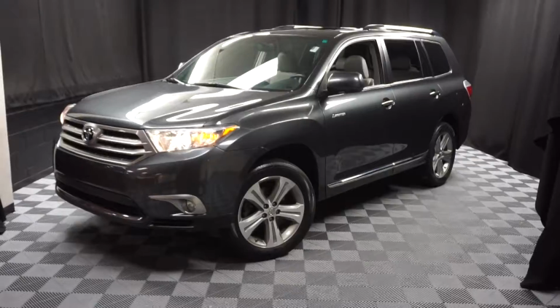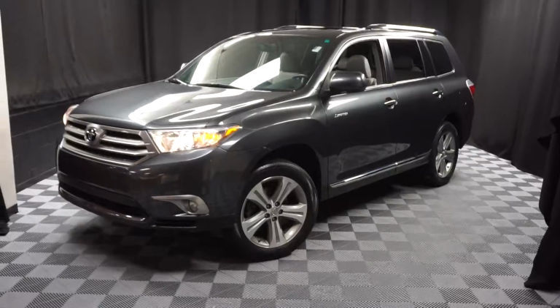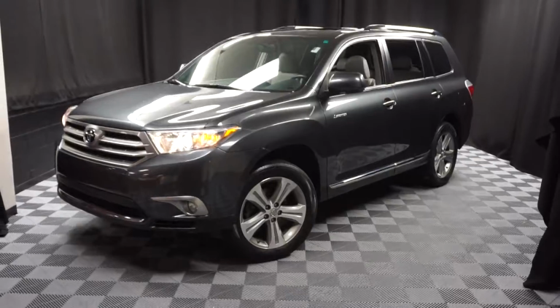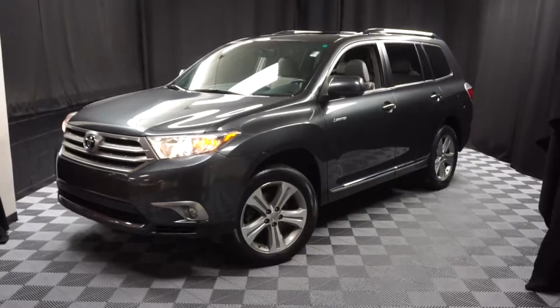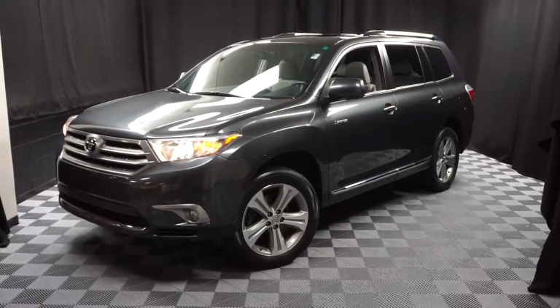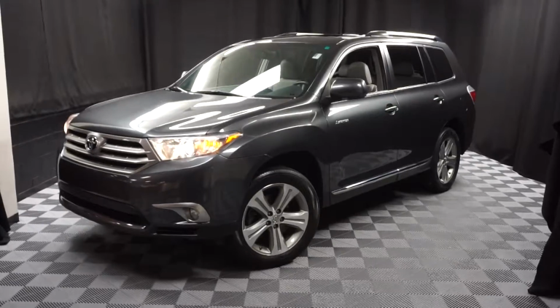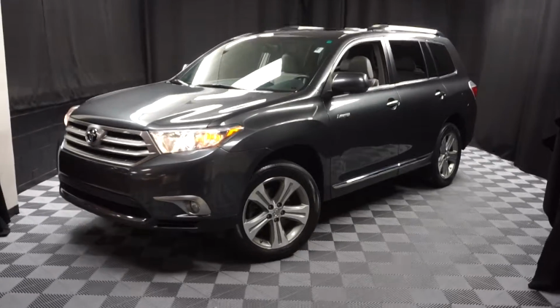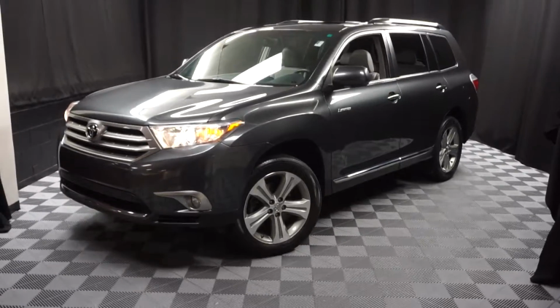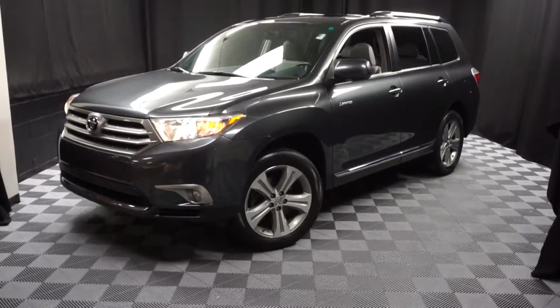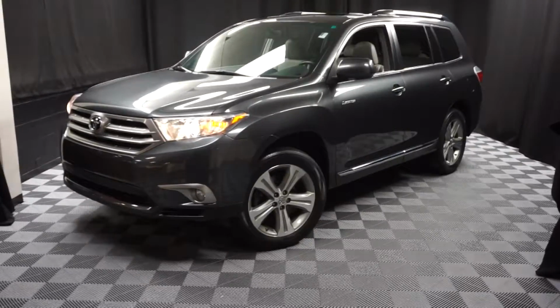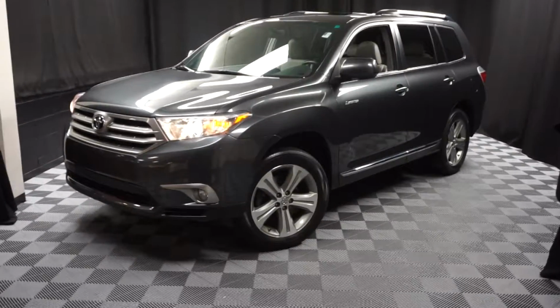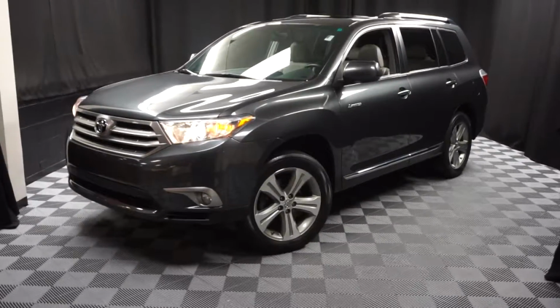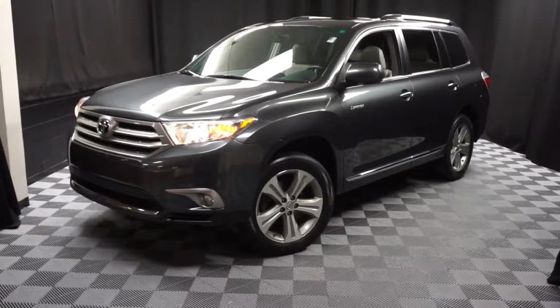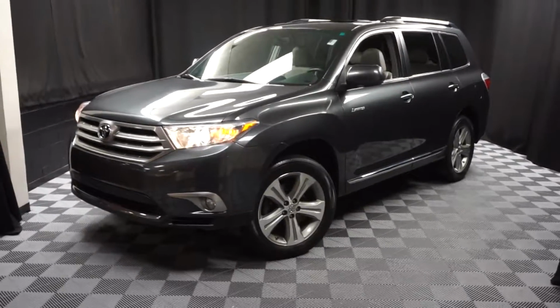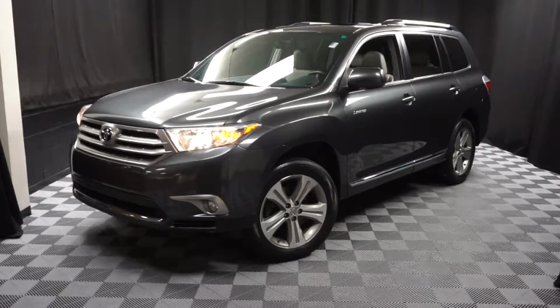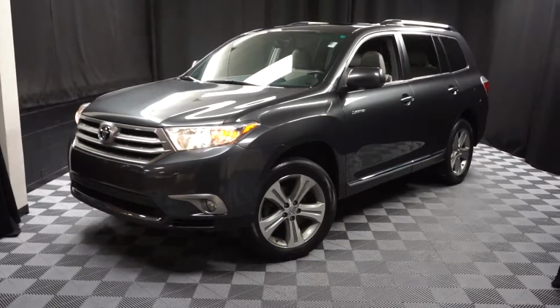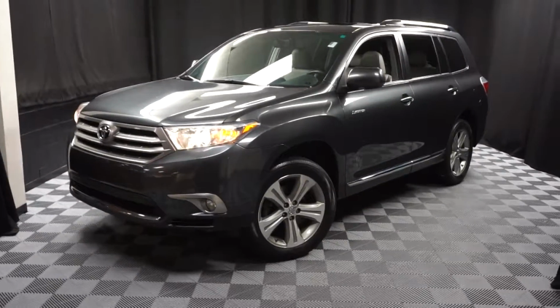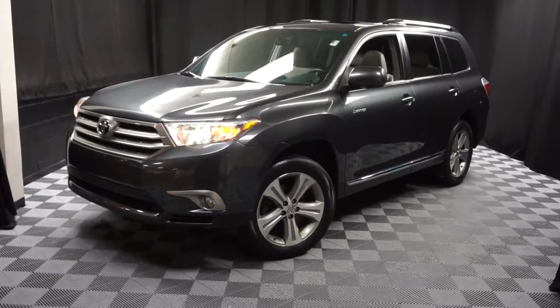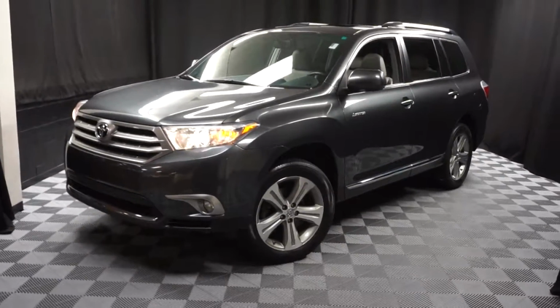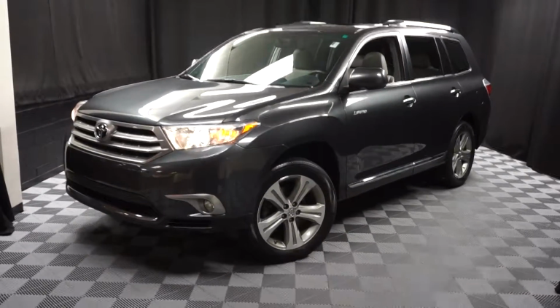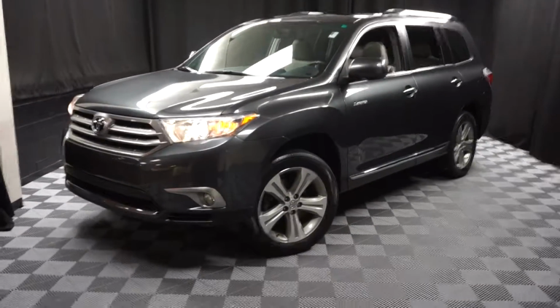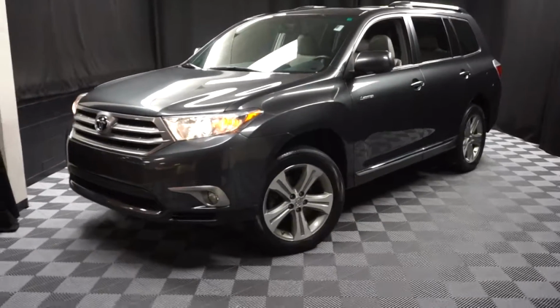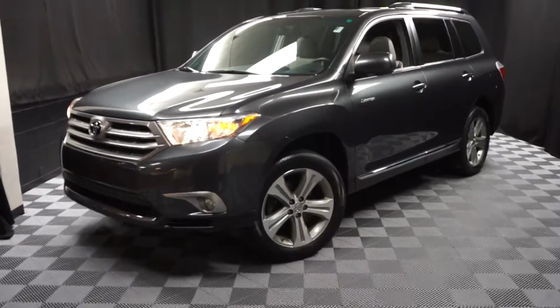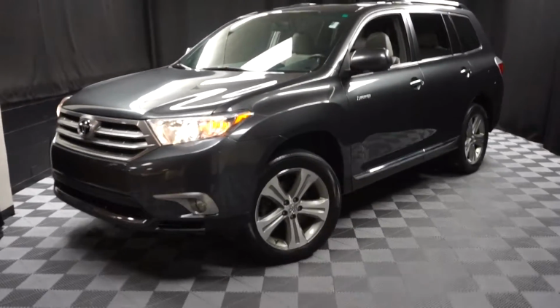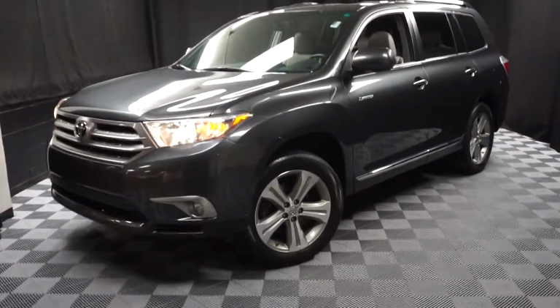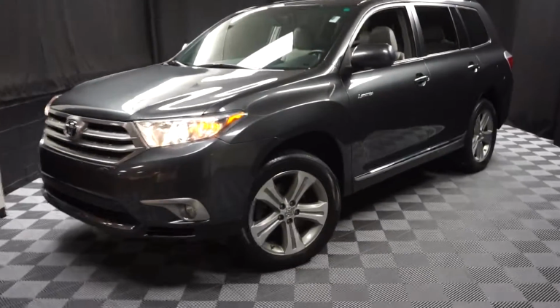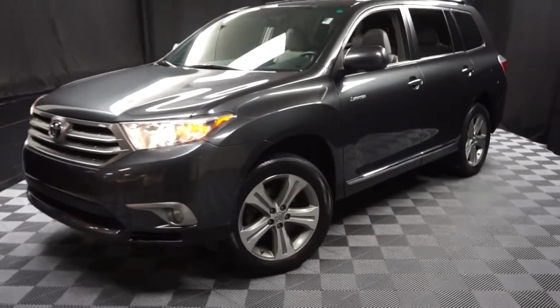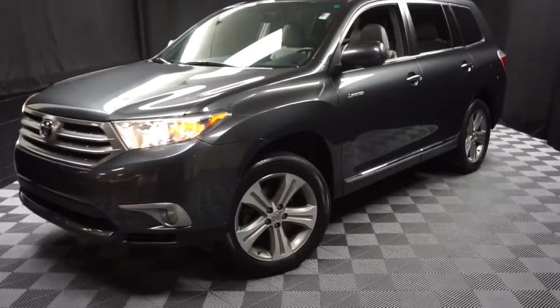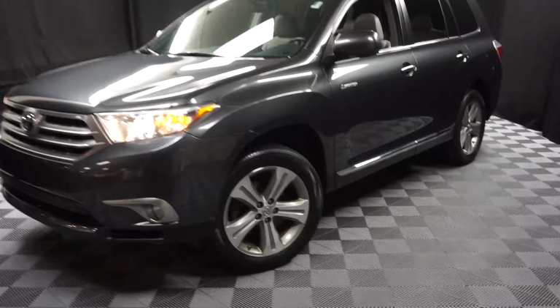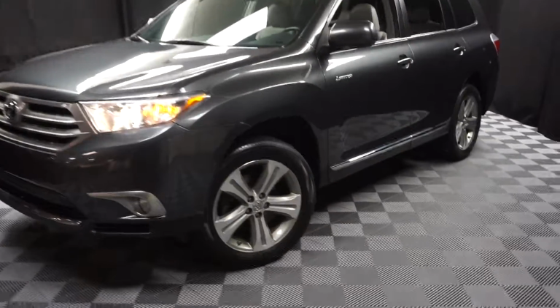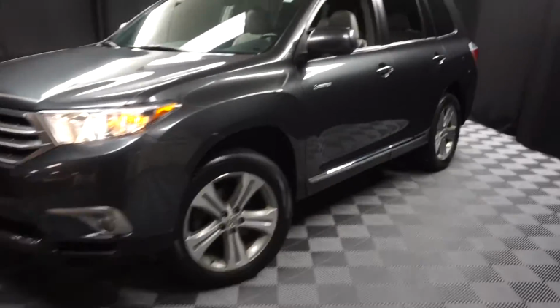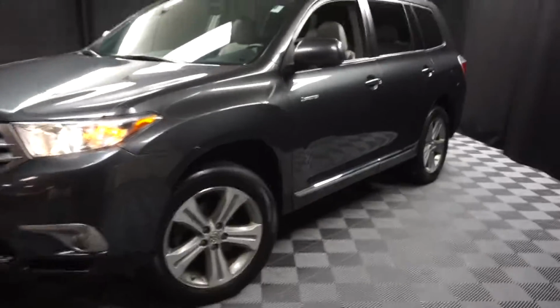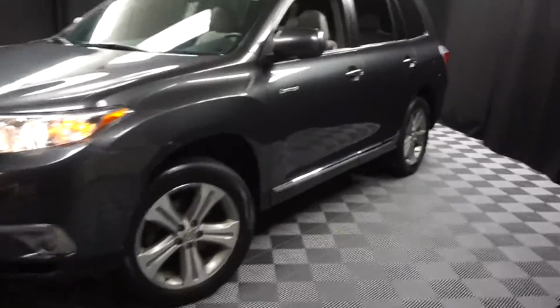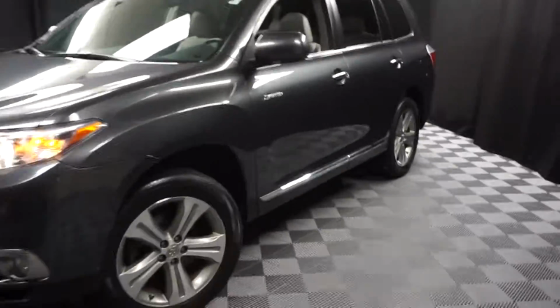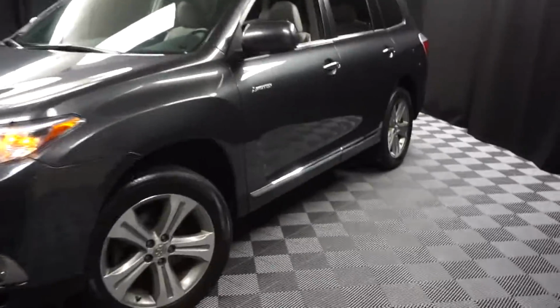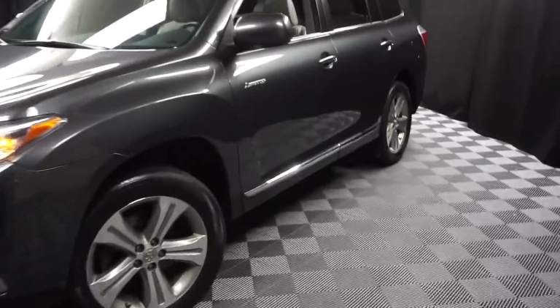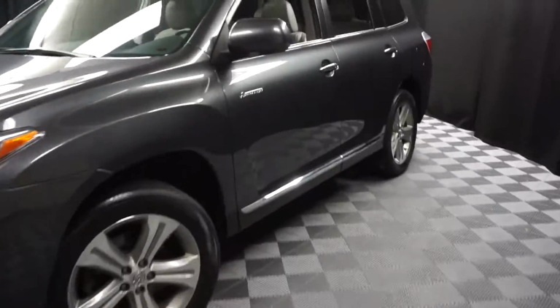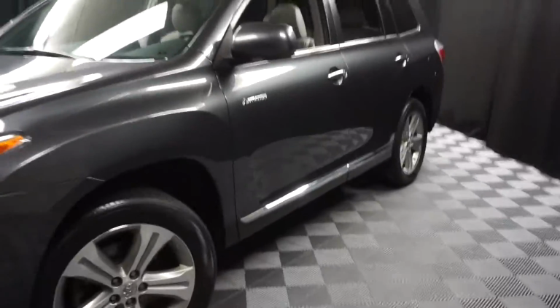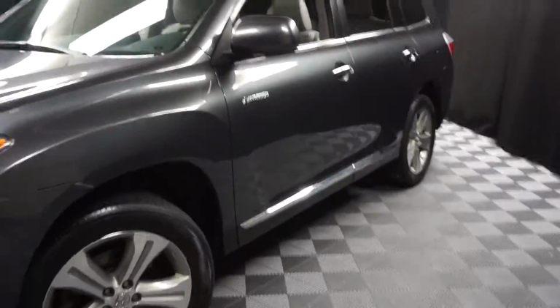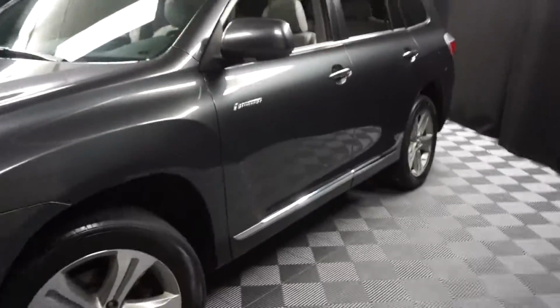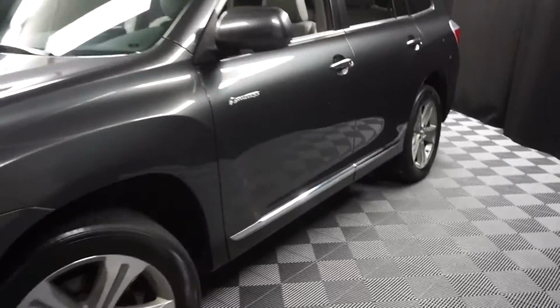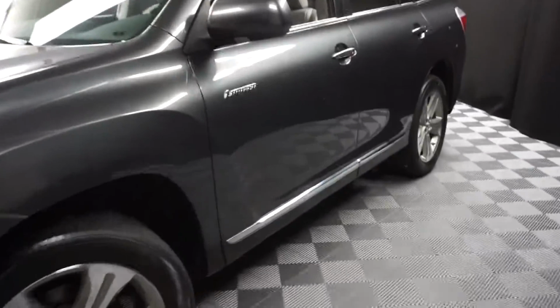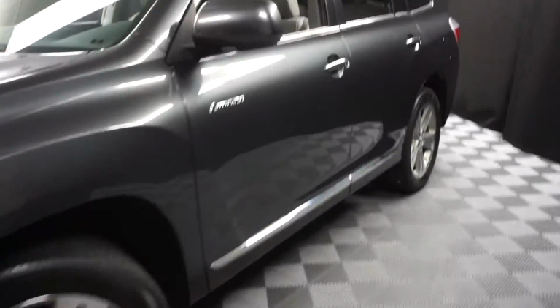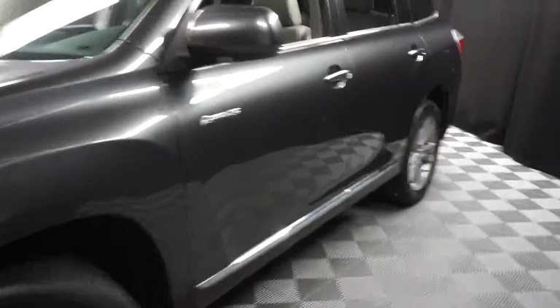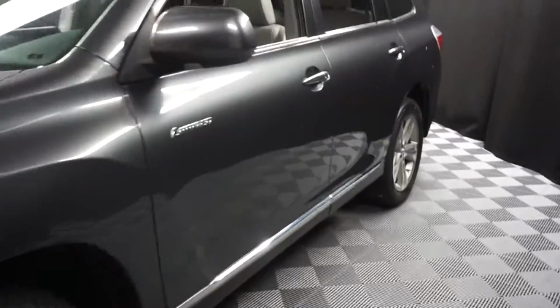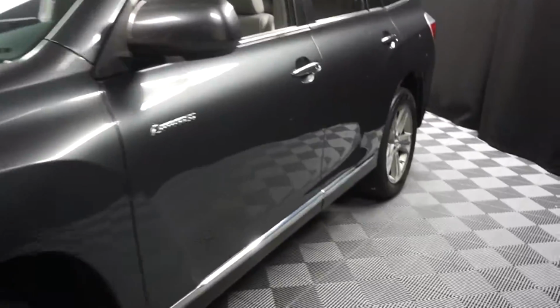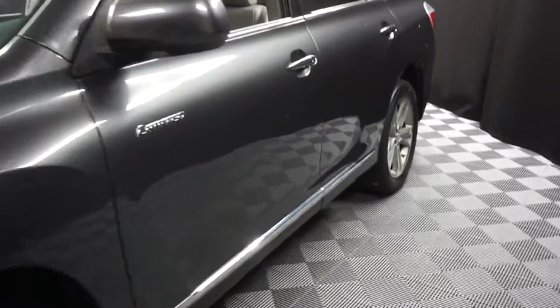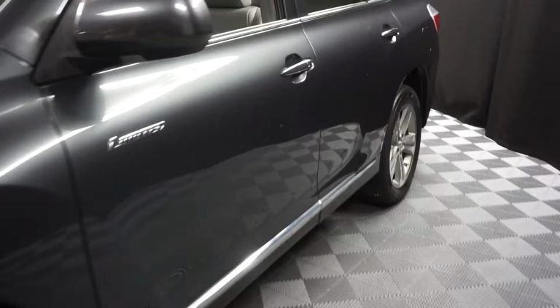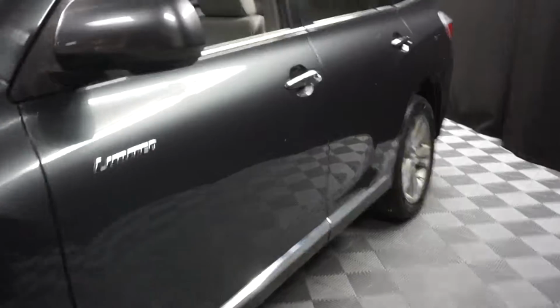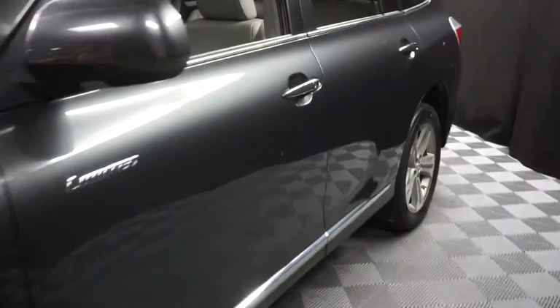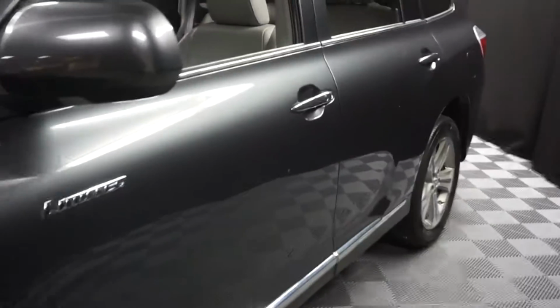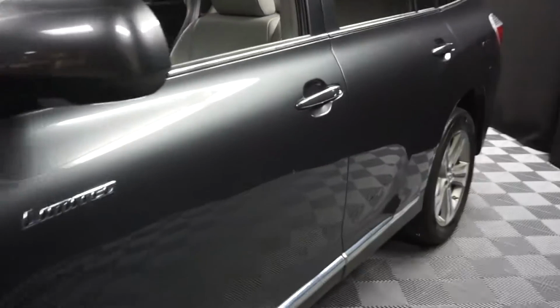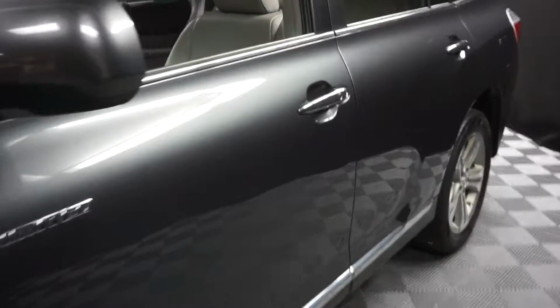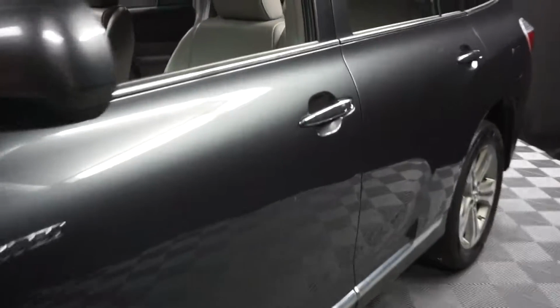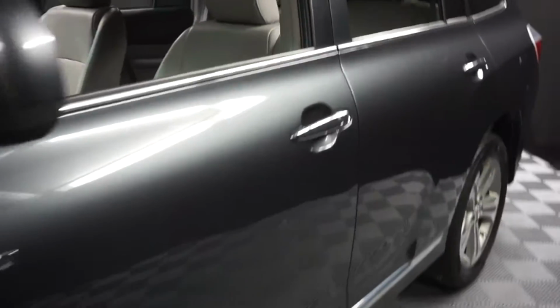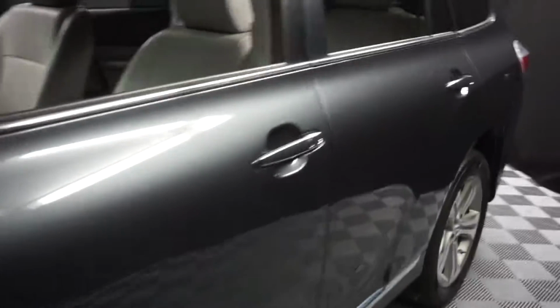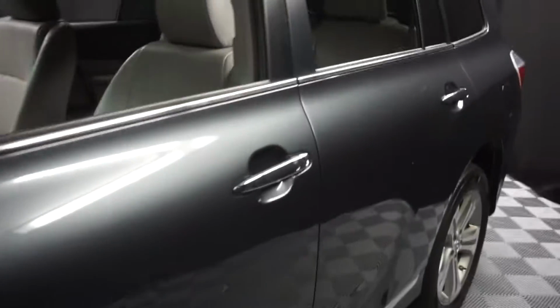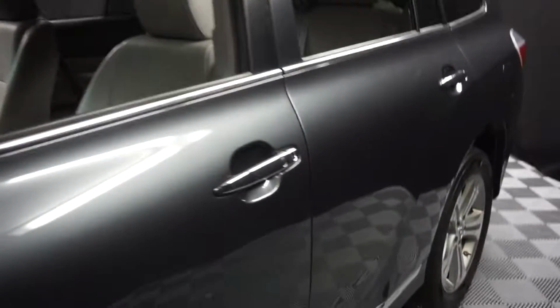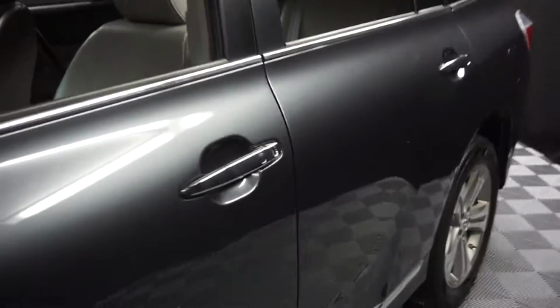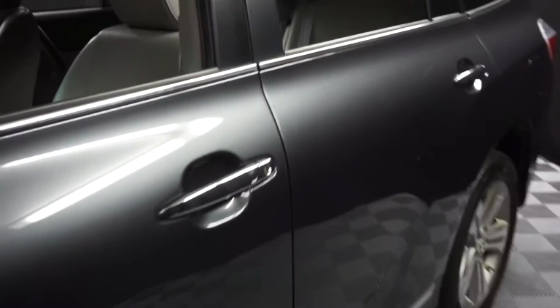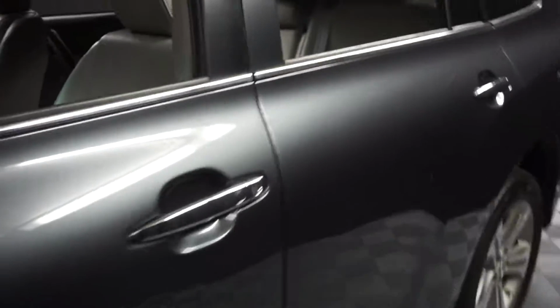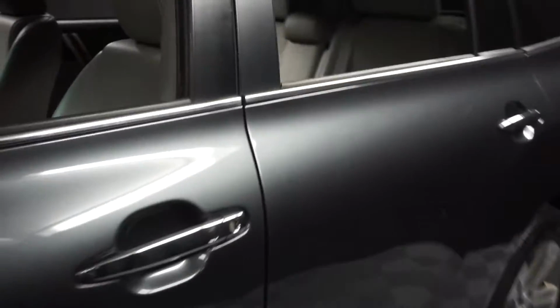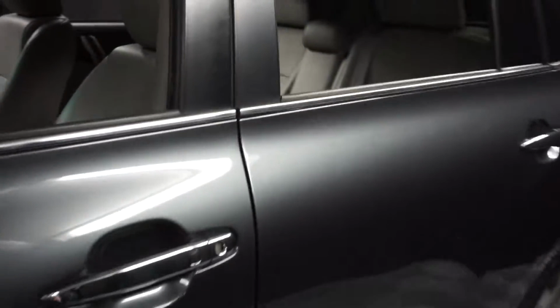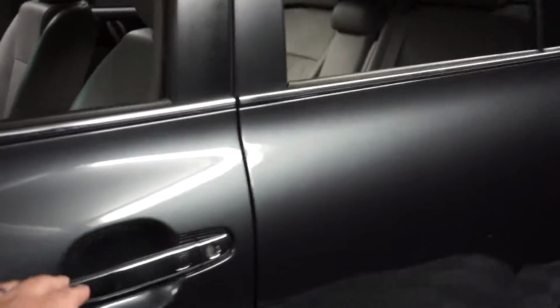All right, car shoppers, welcome back to Lexus of Wilmington. Just traded in is this 2012 Toyota Highlander Limited.